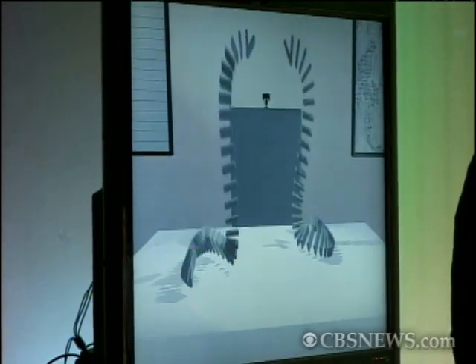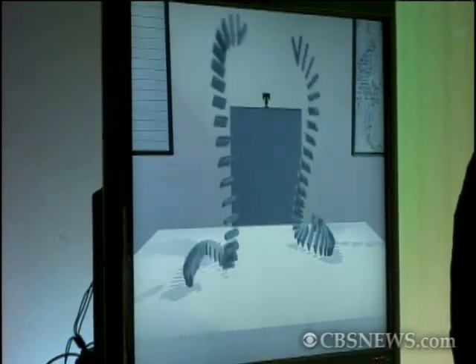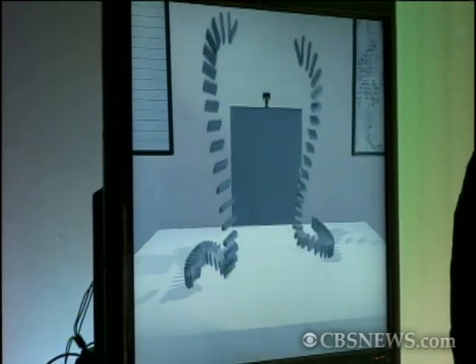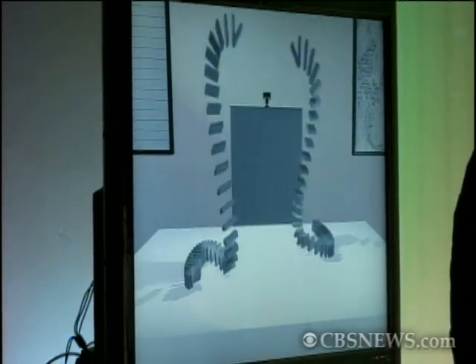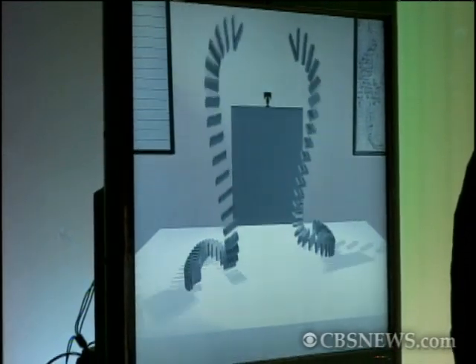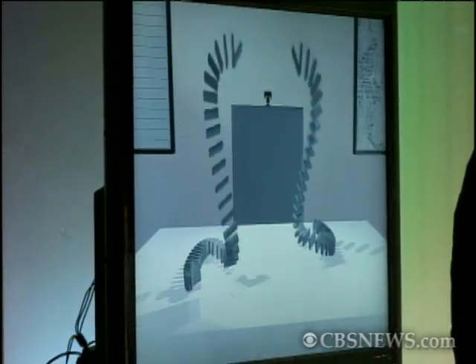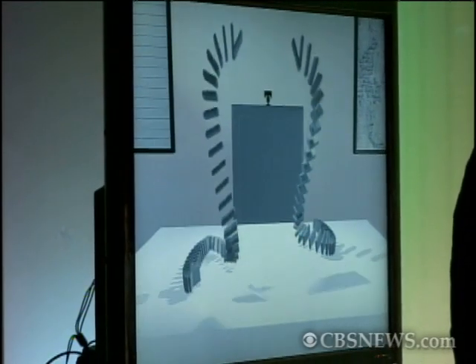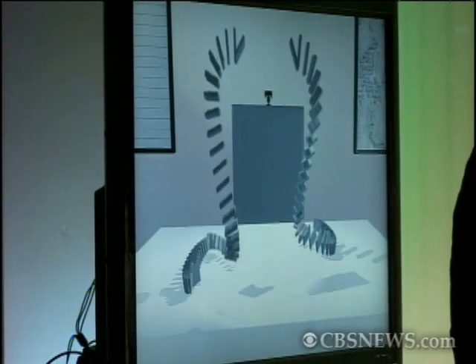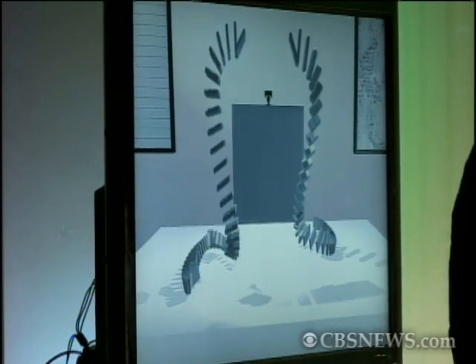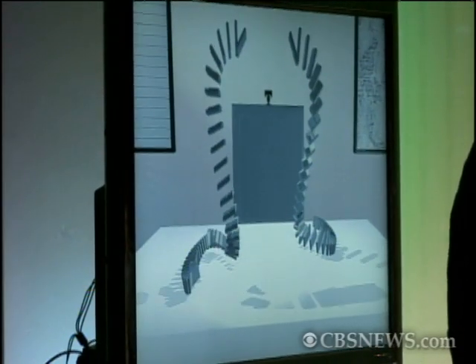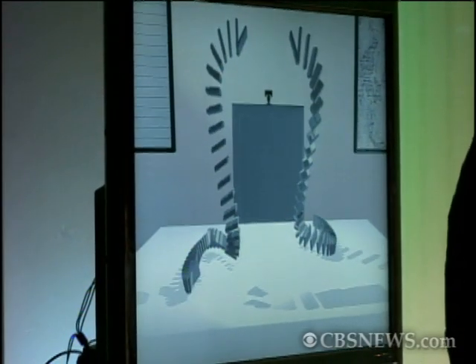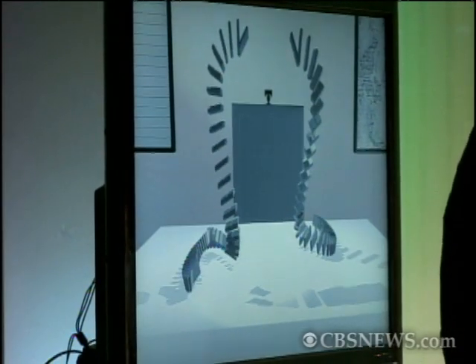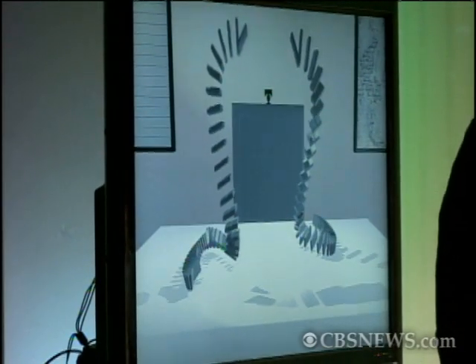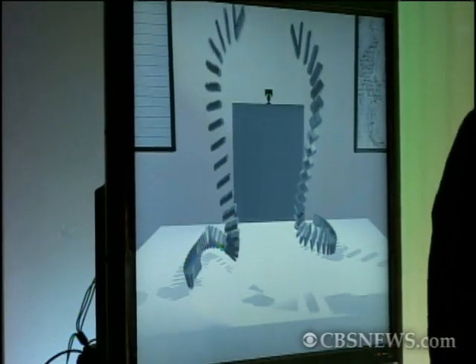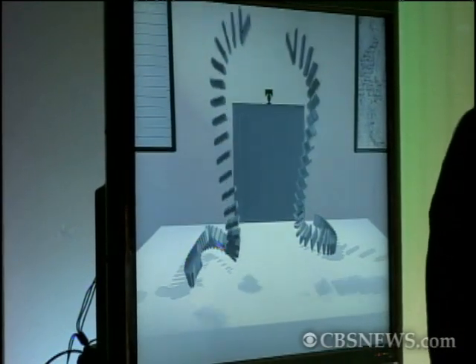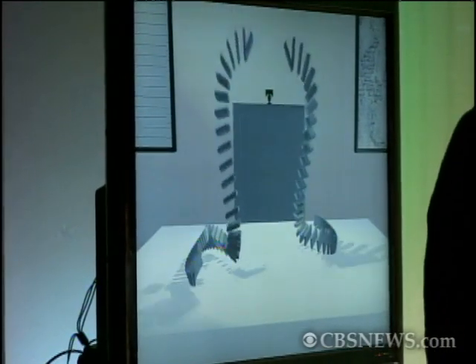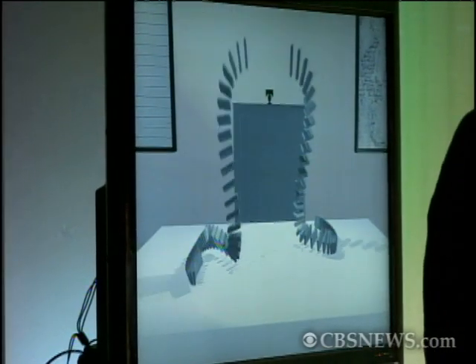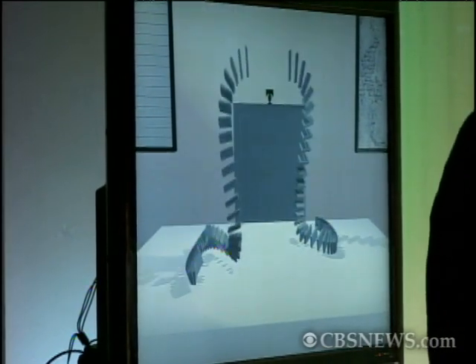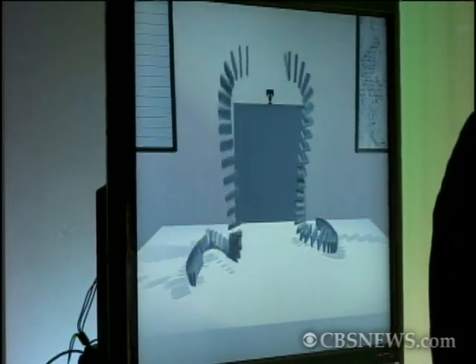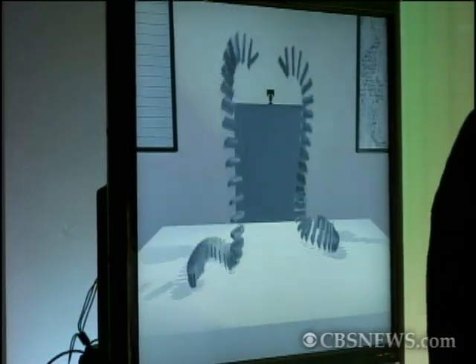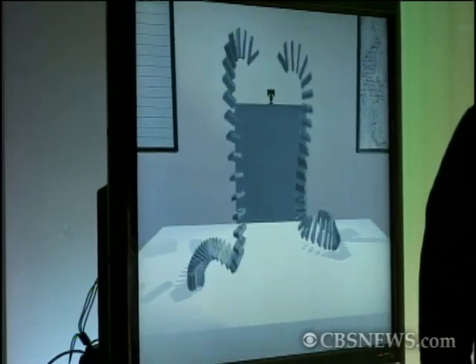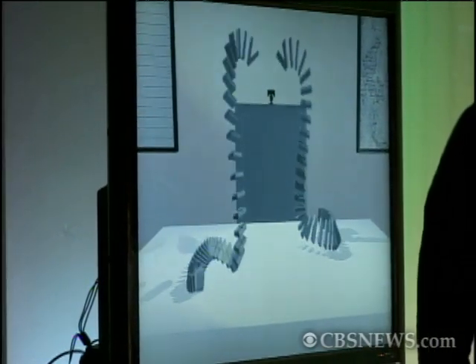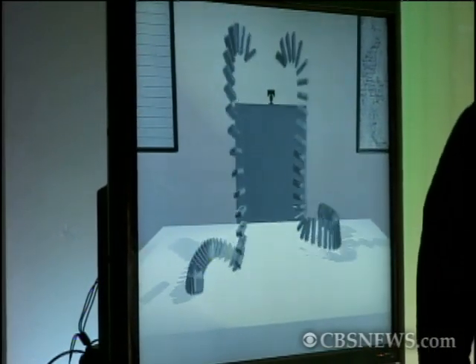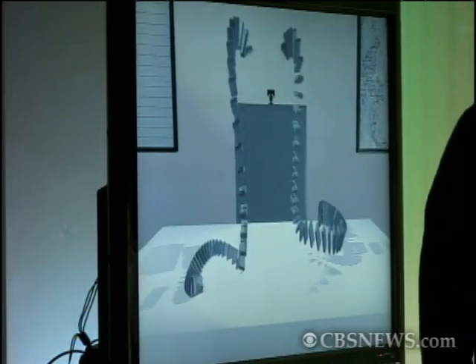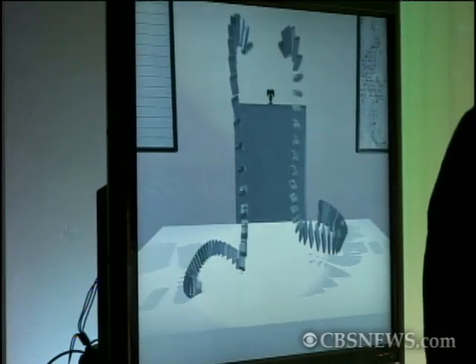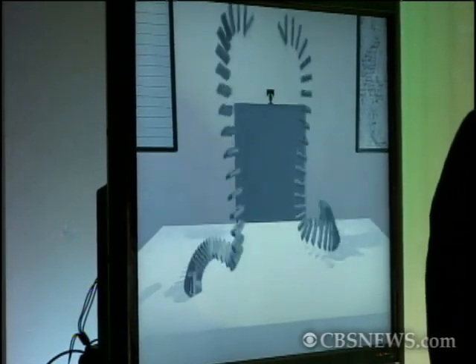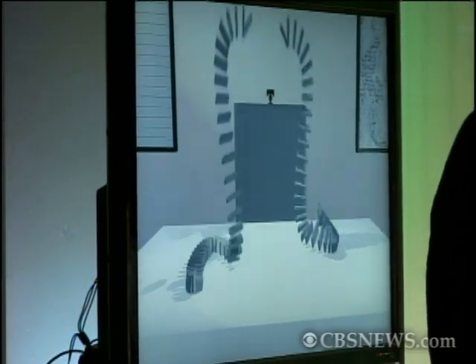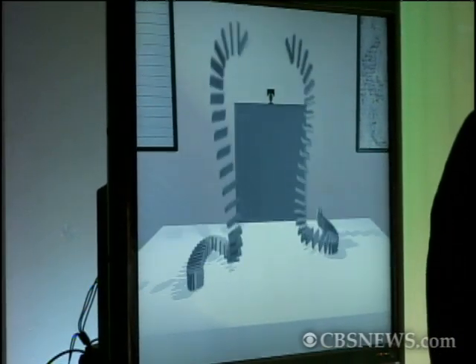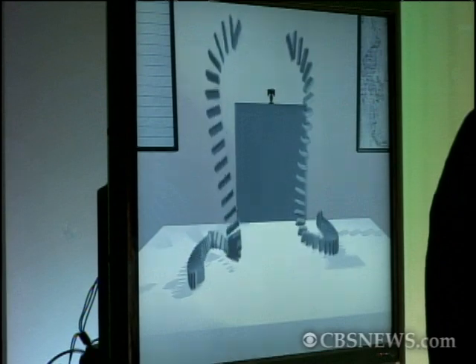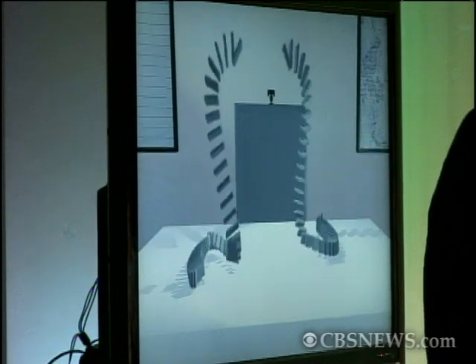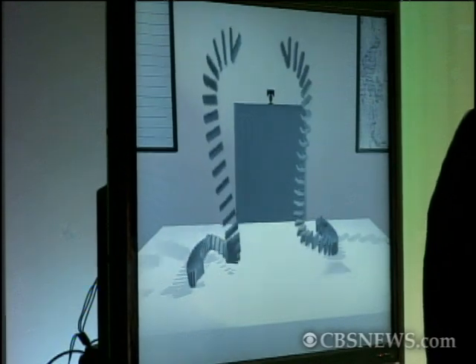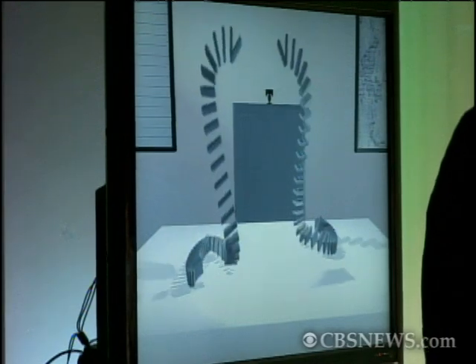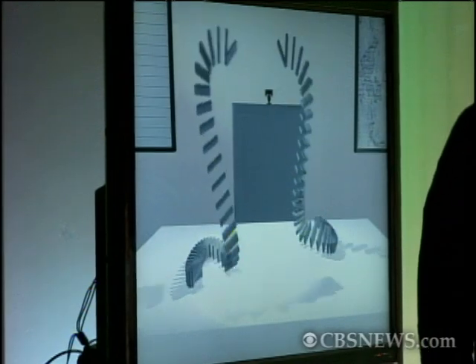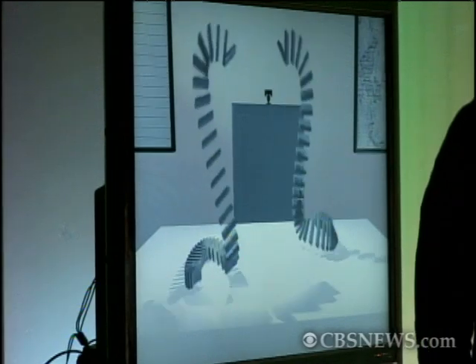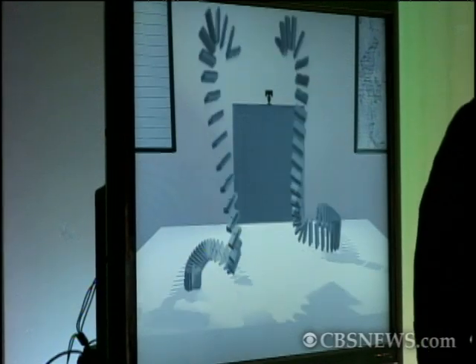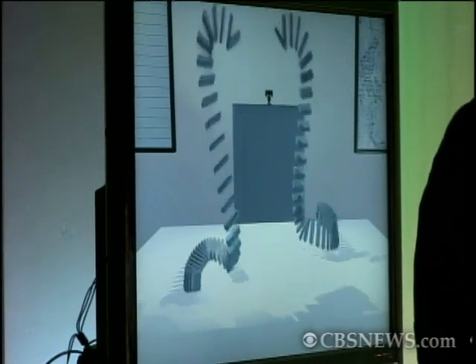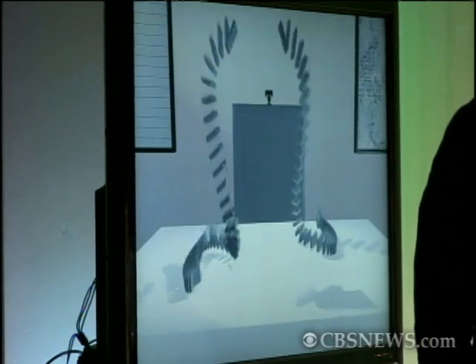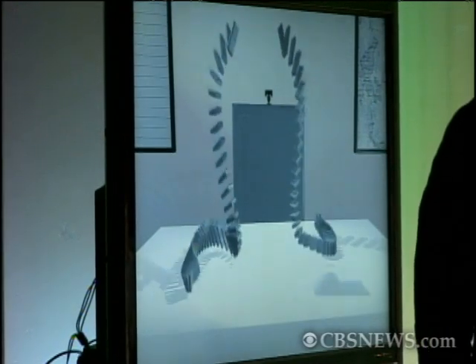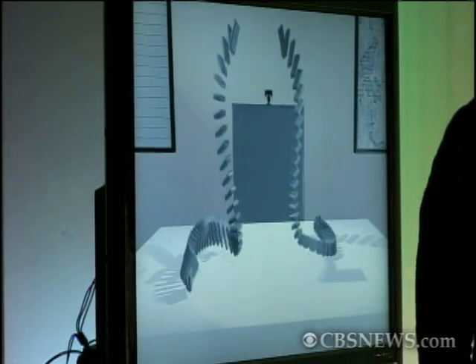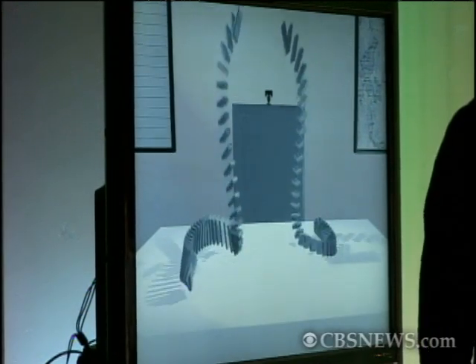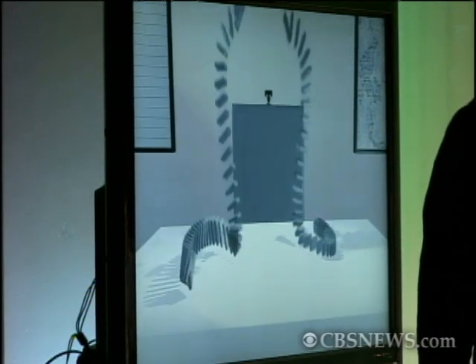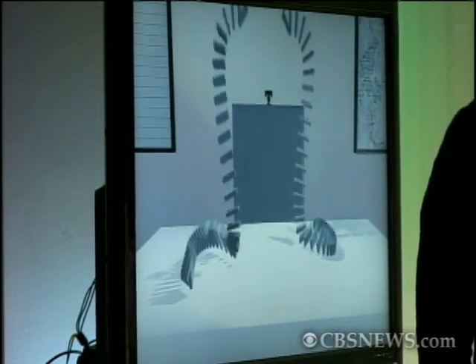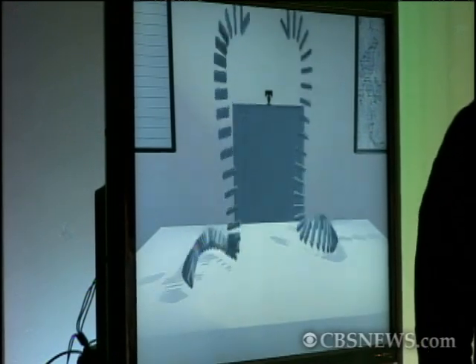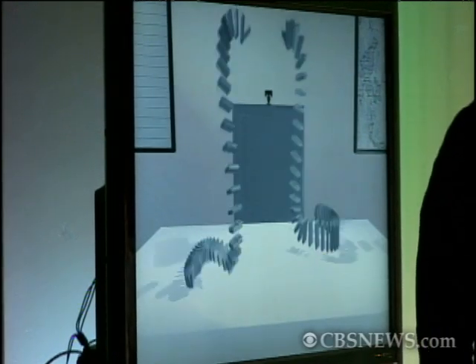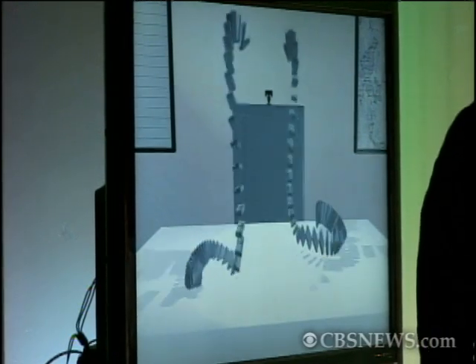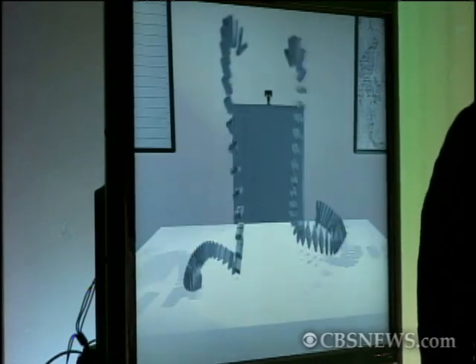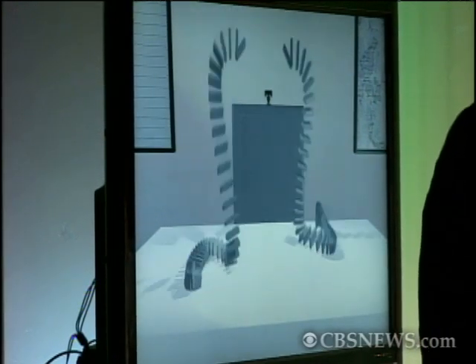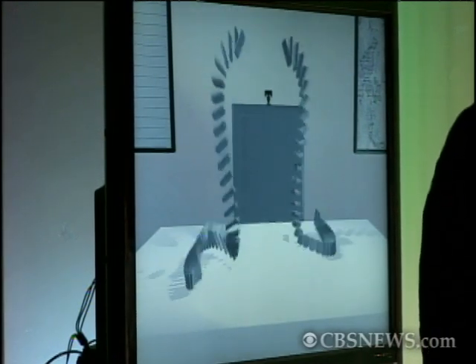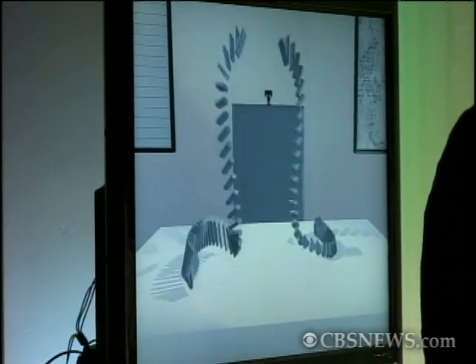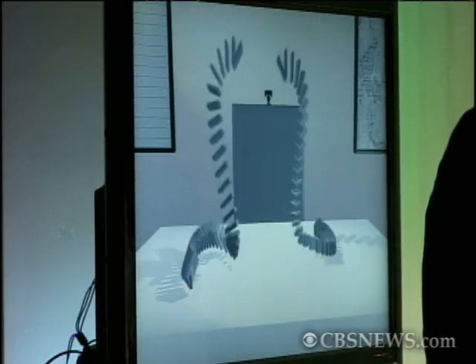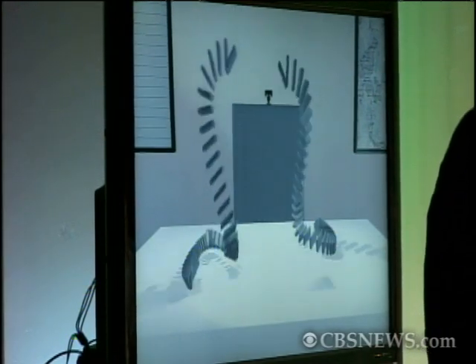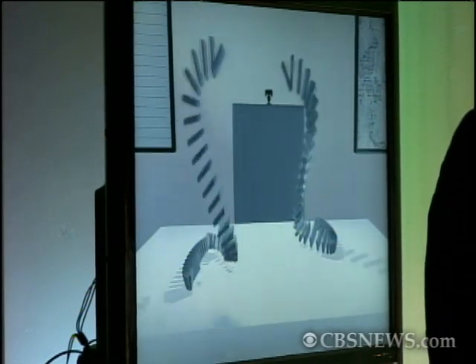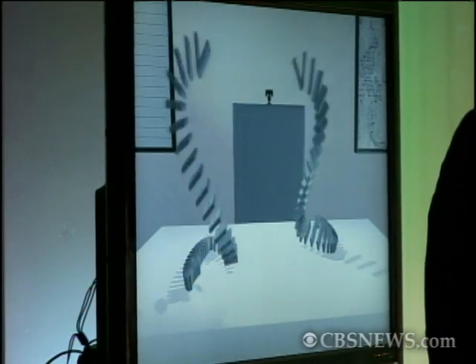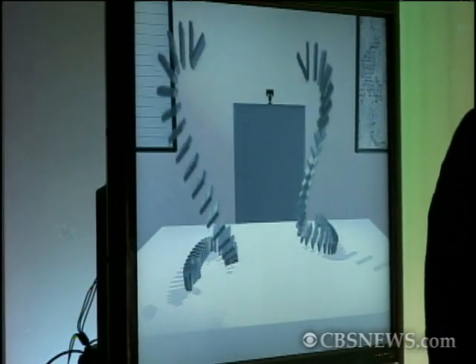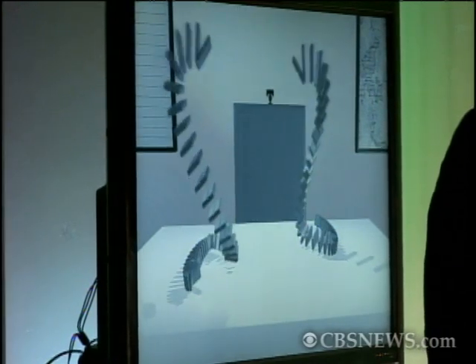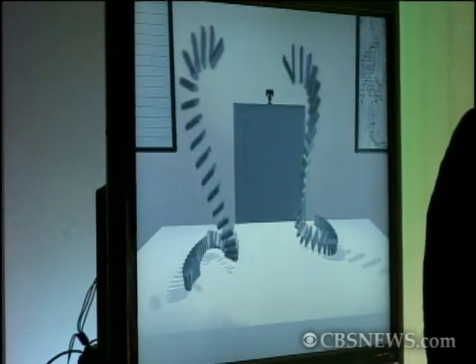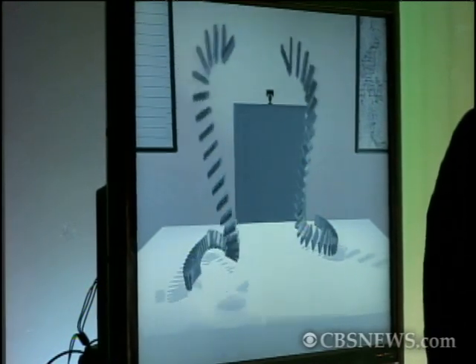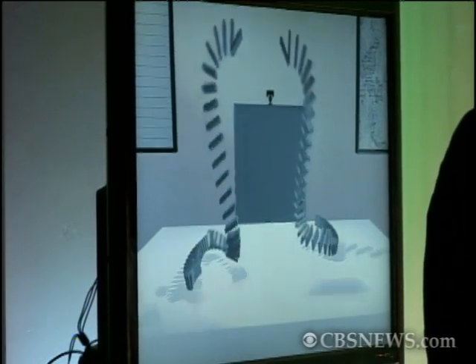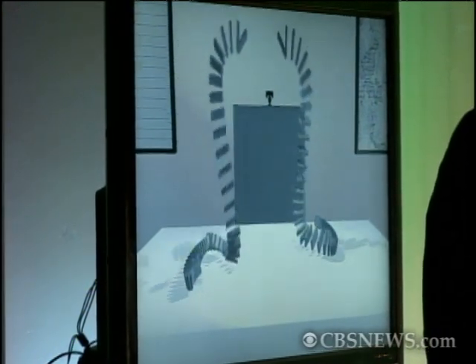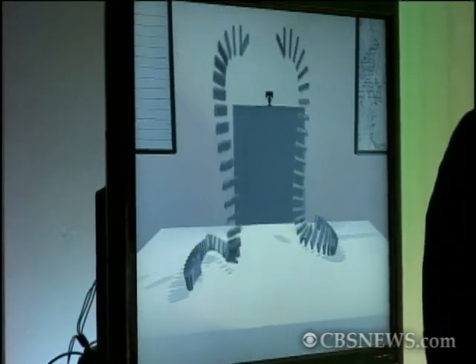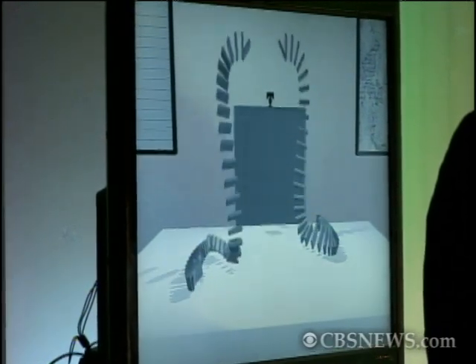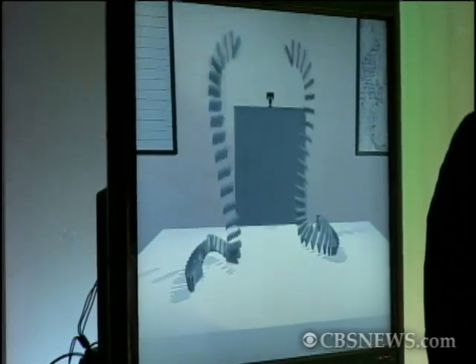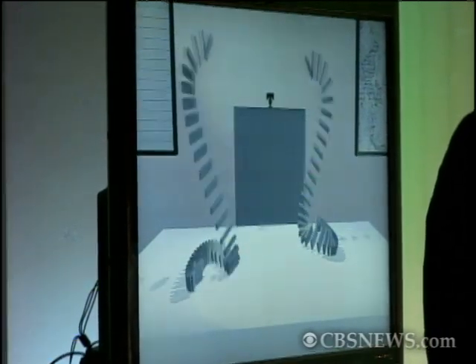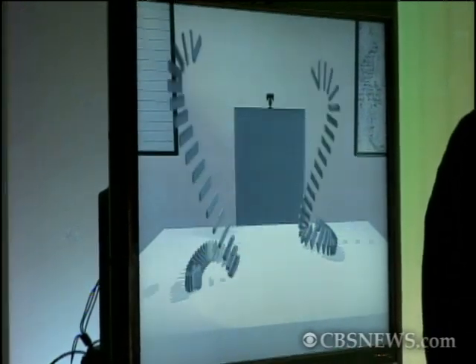Another Engadget exclusive! Now you have domino snakes — you can see they behave like snakes. They have full 3D tracking.